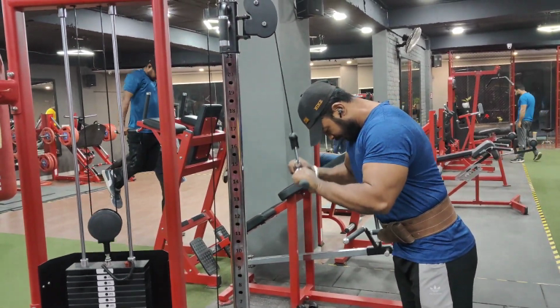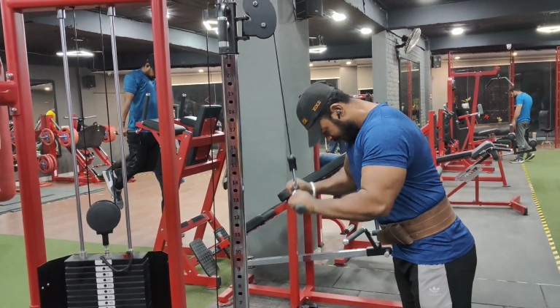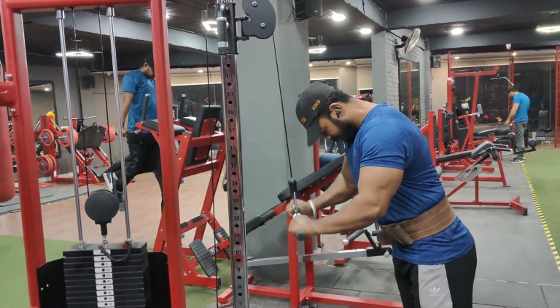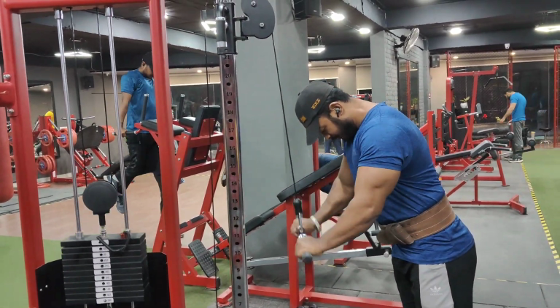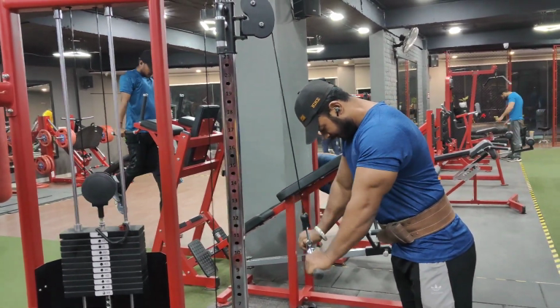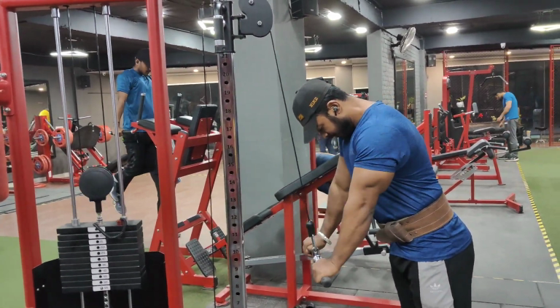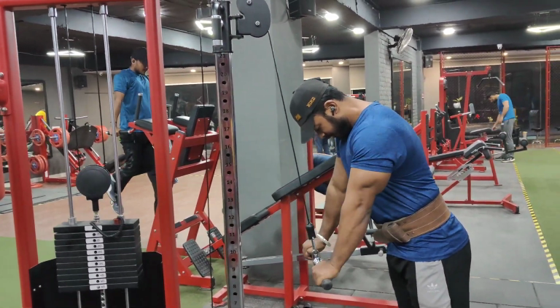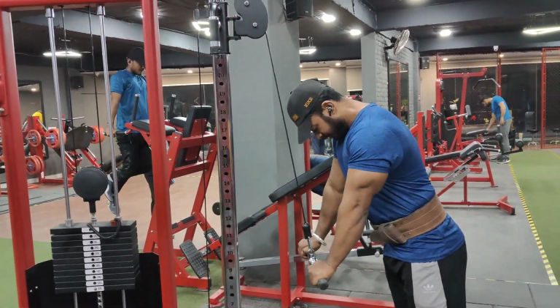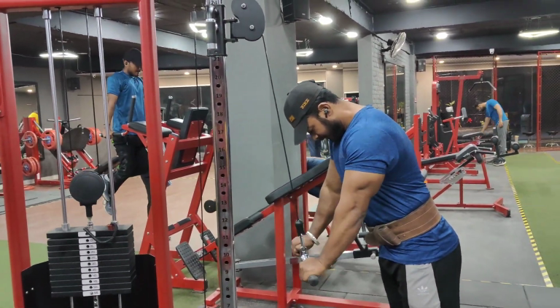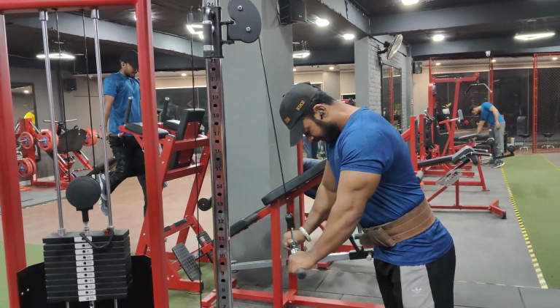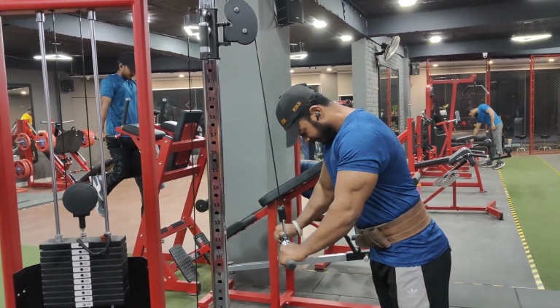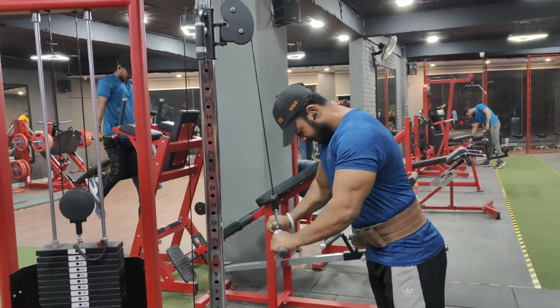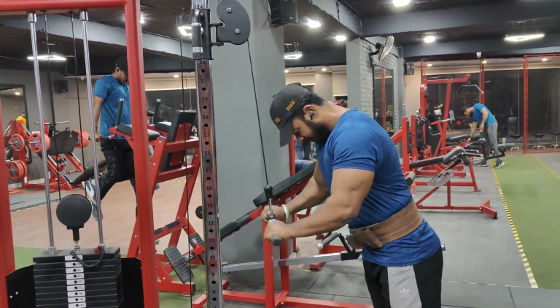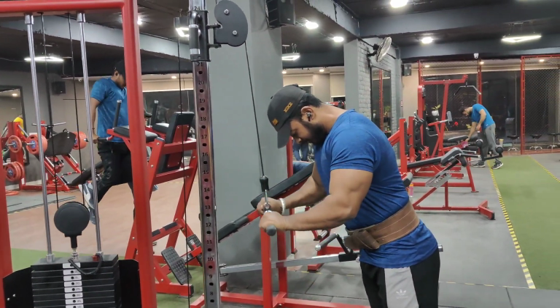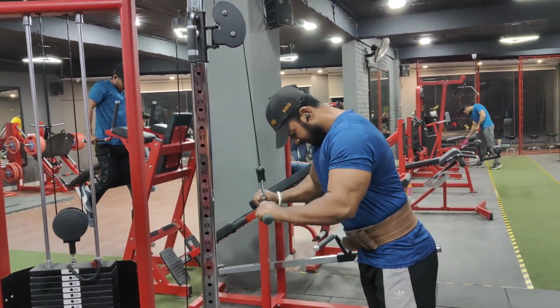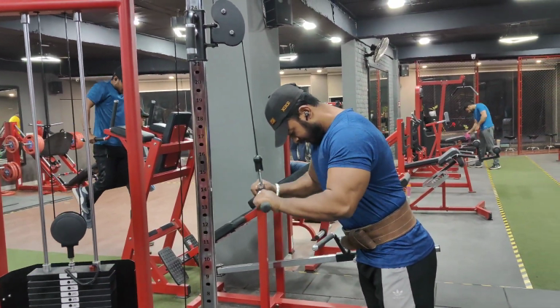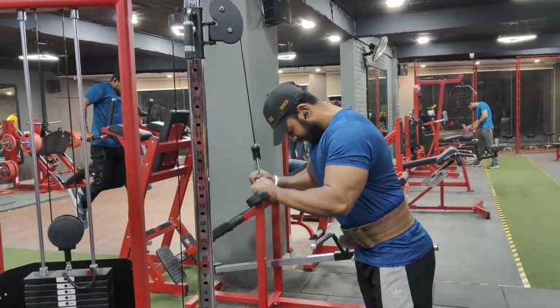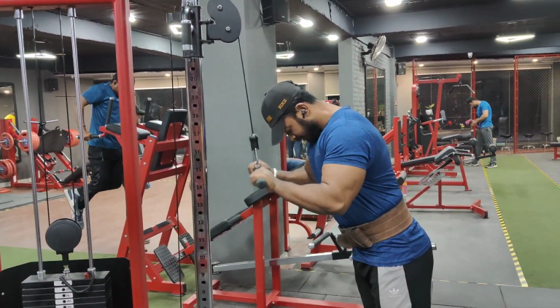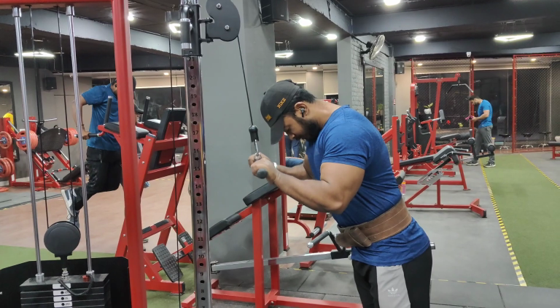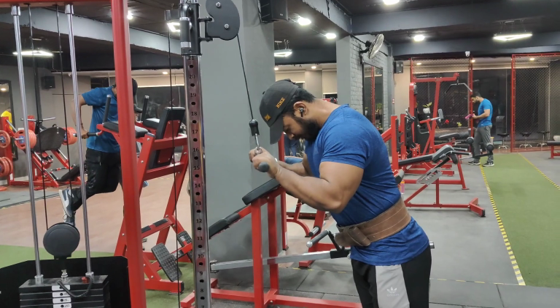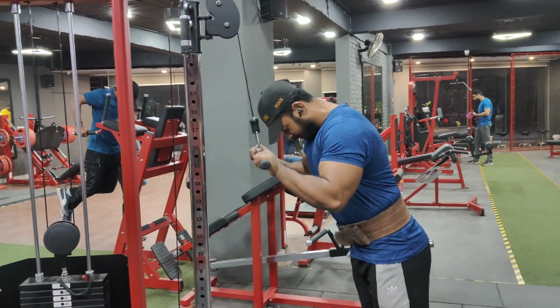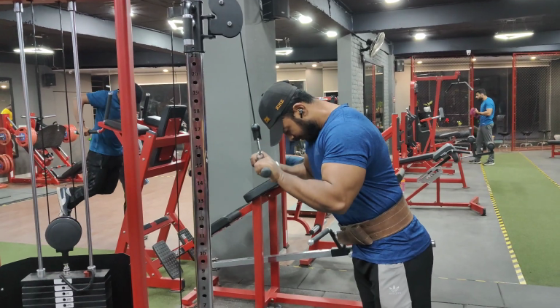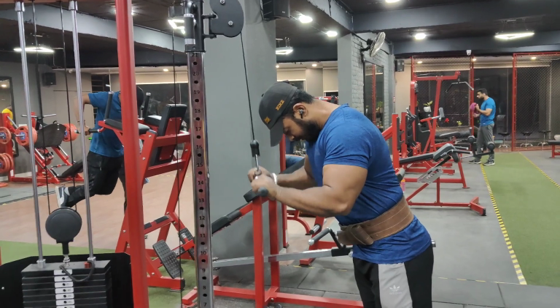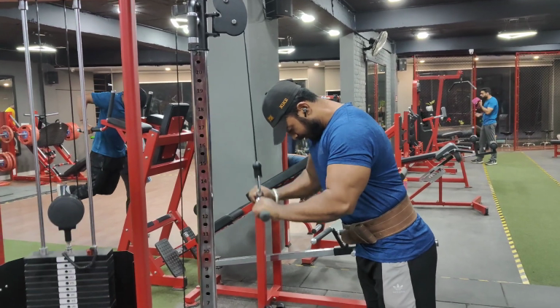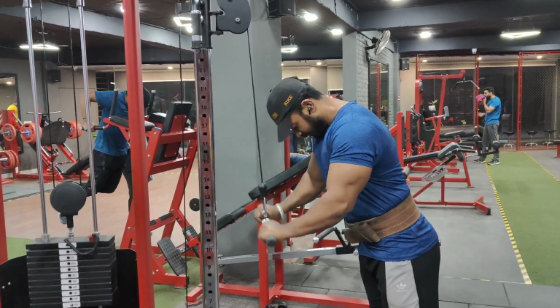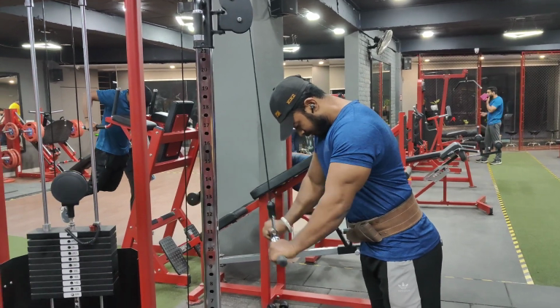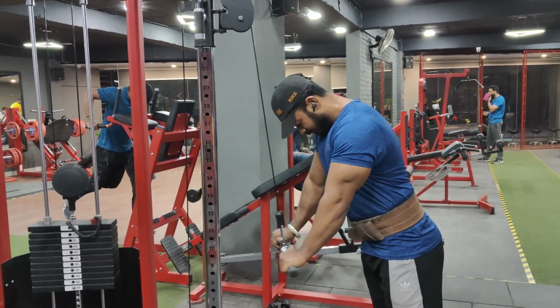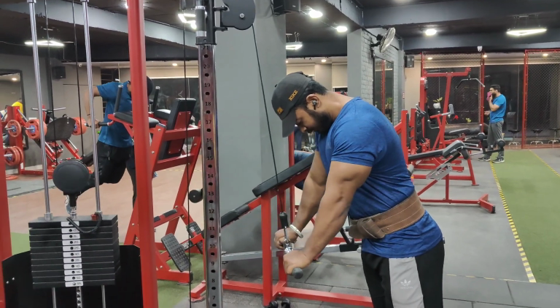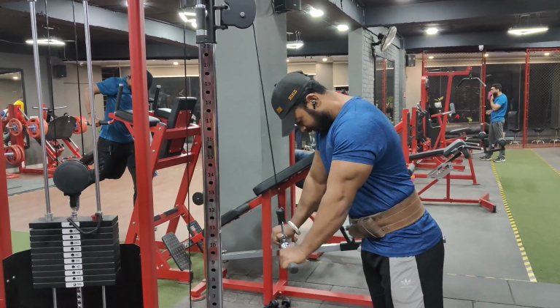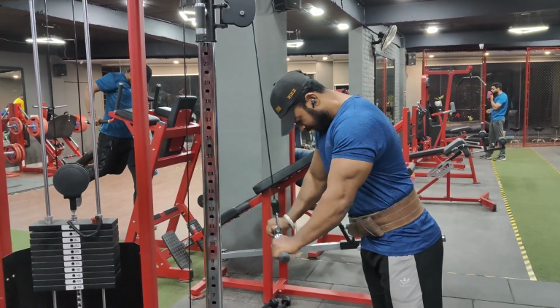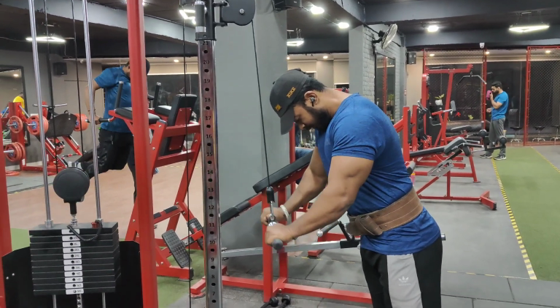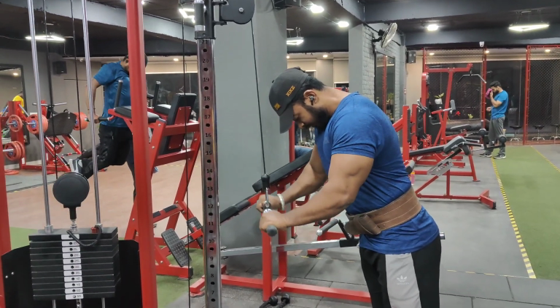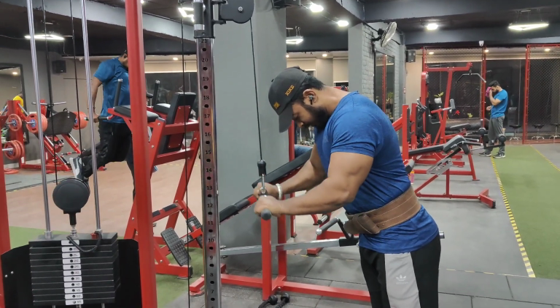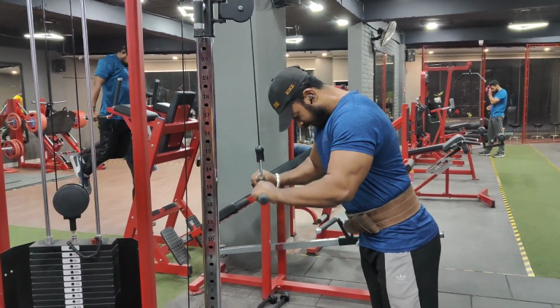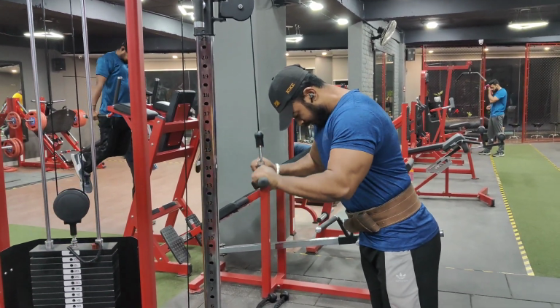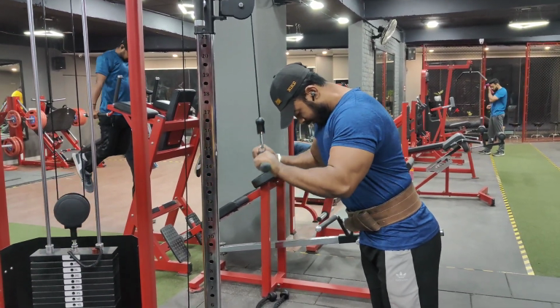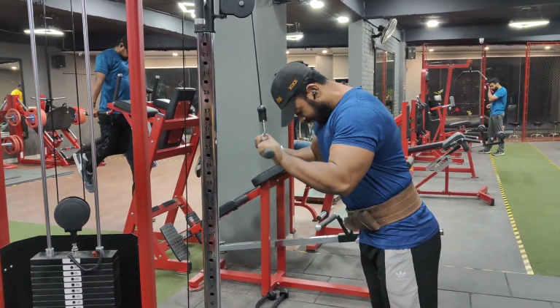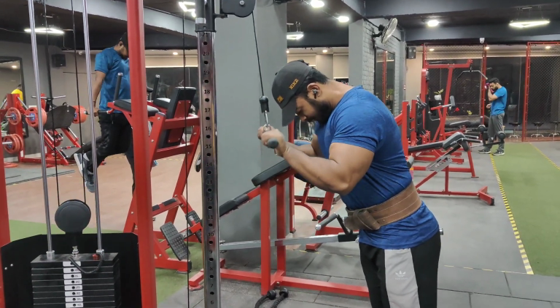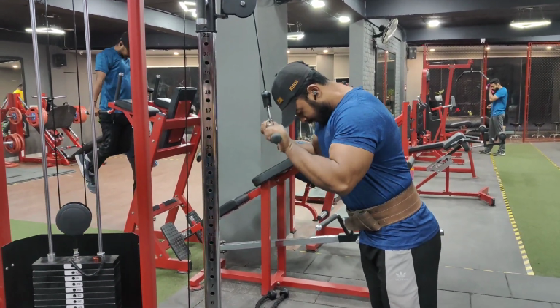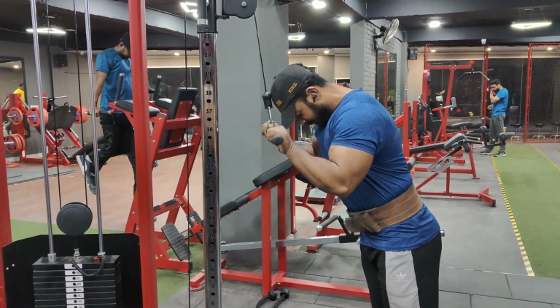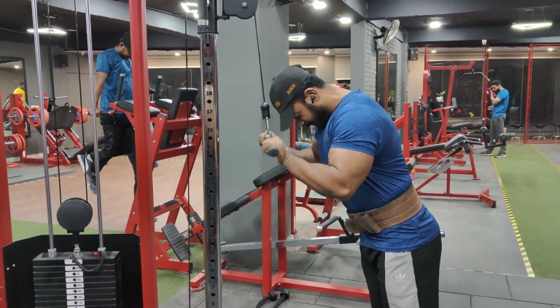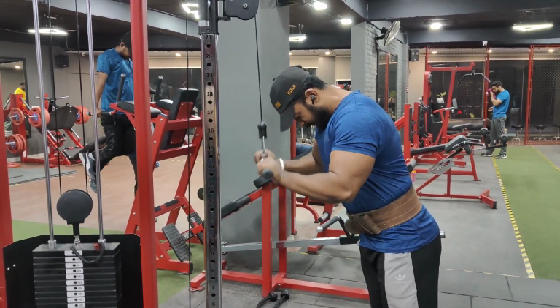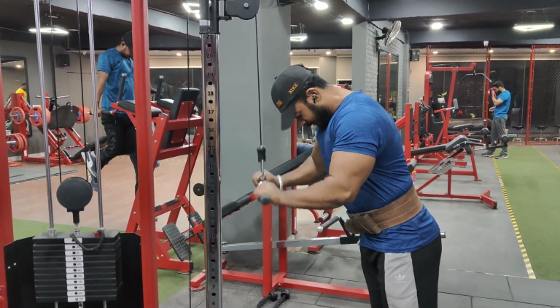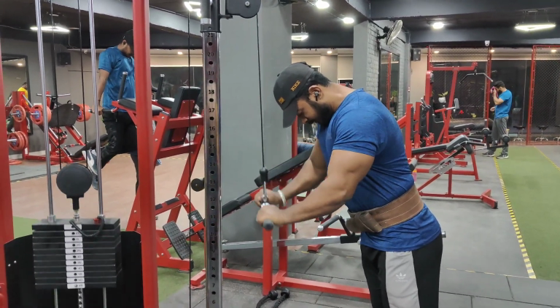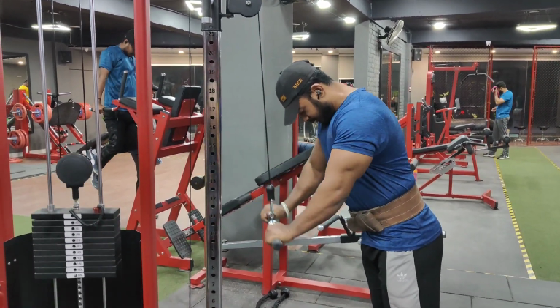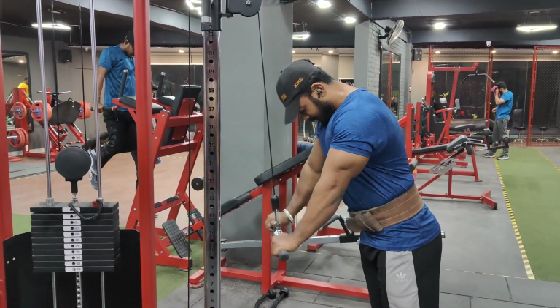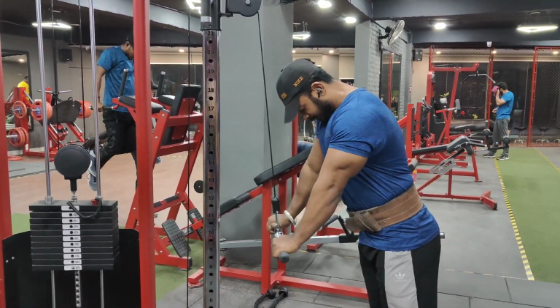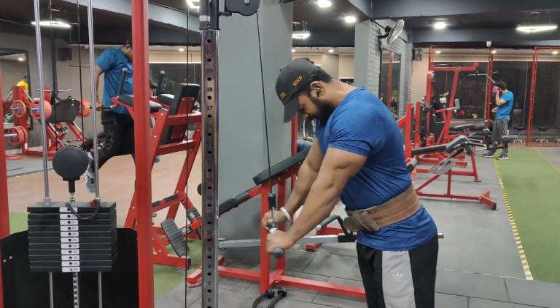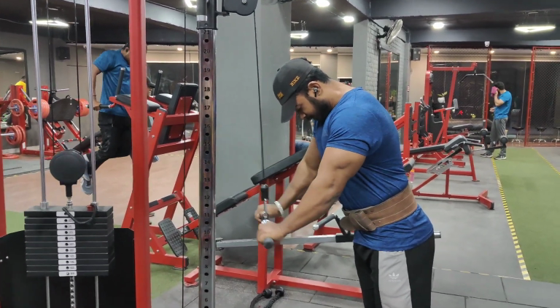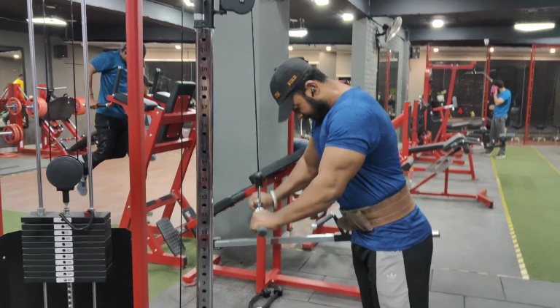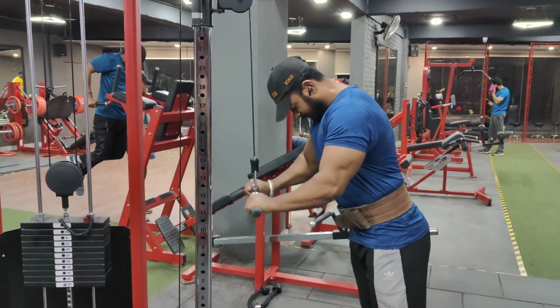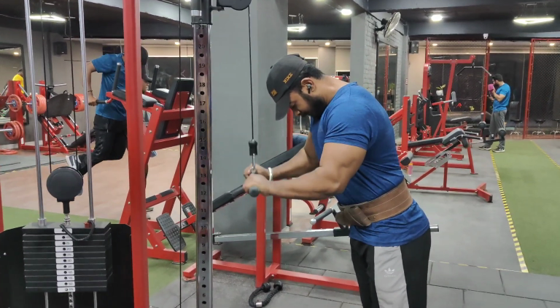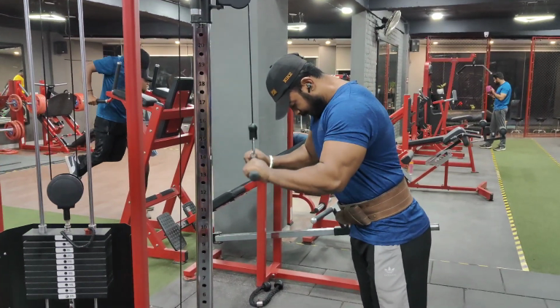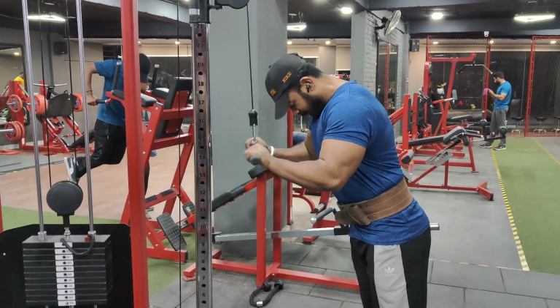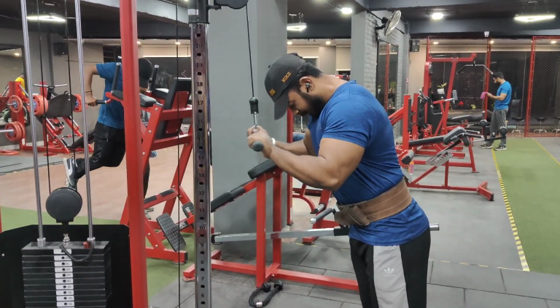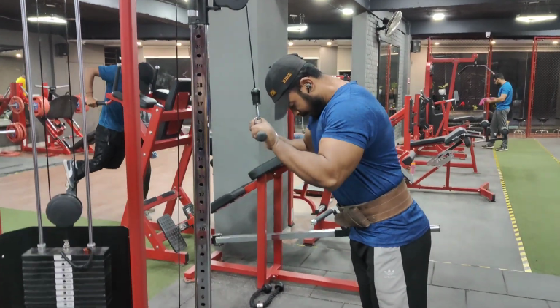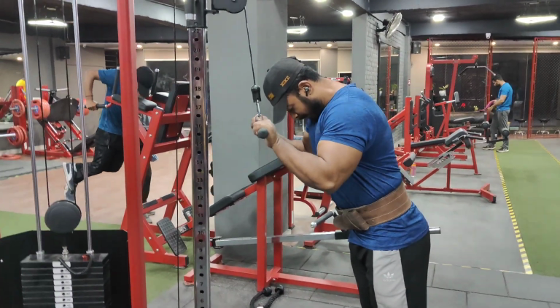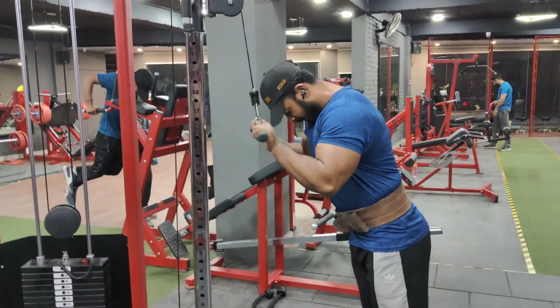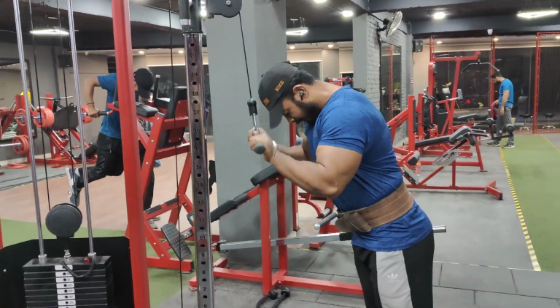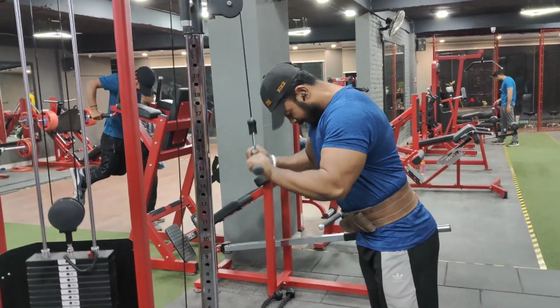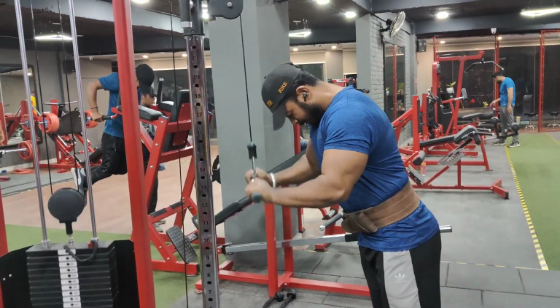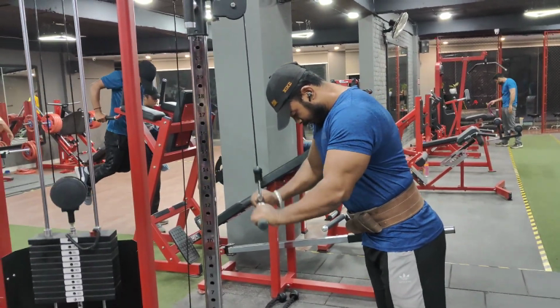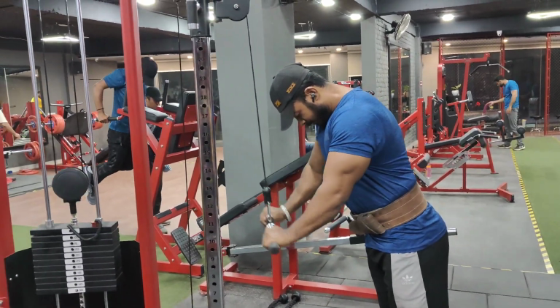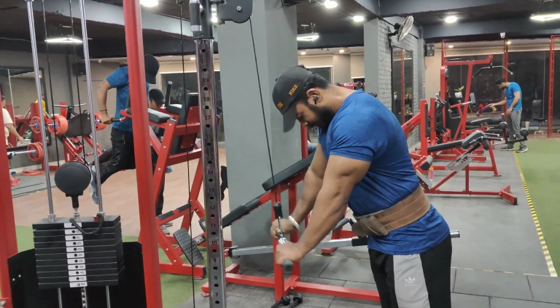You will start with the triceps pushdown. The body will be strict. Keep the form tight on the triceps push.